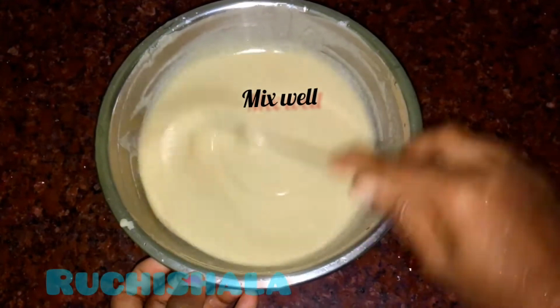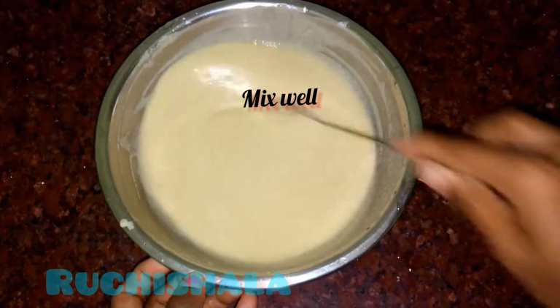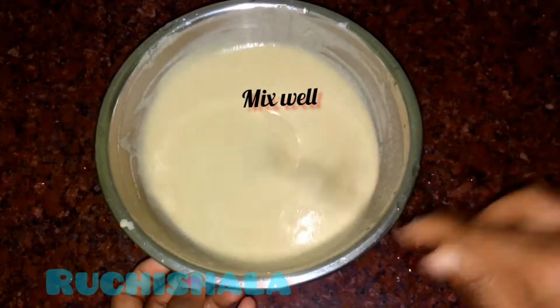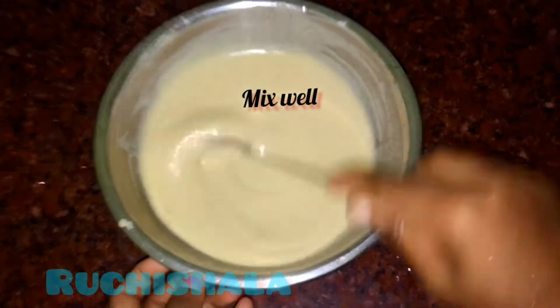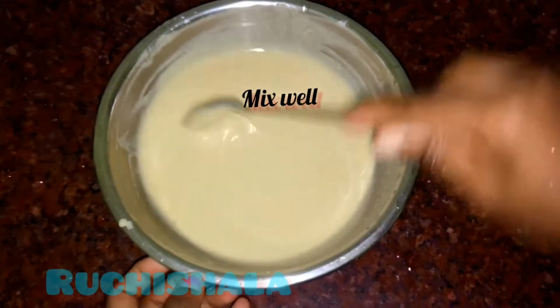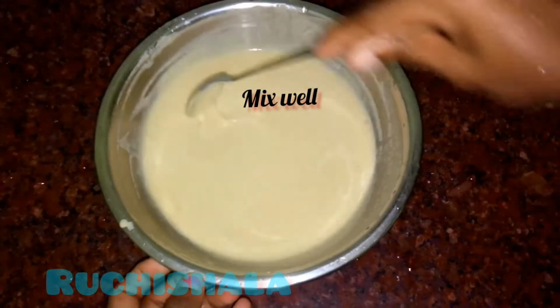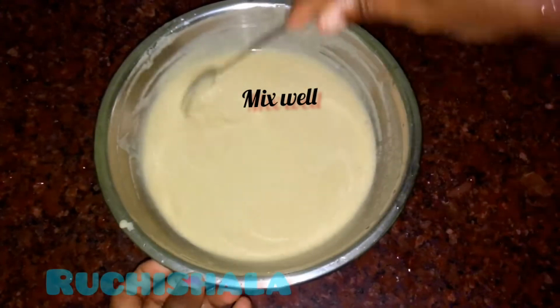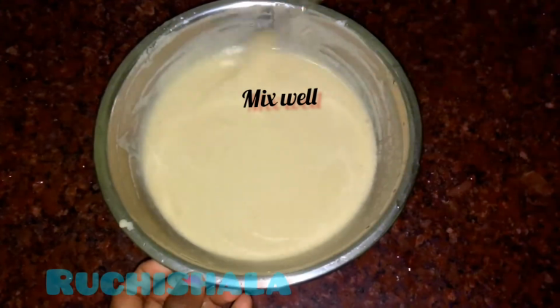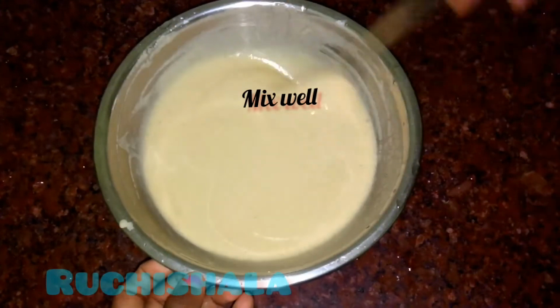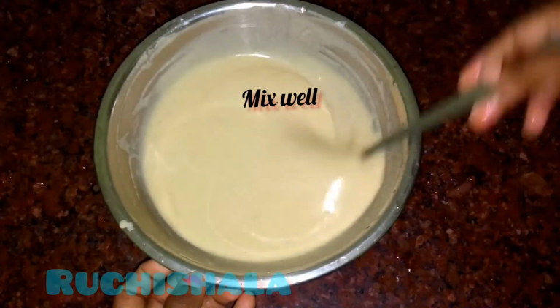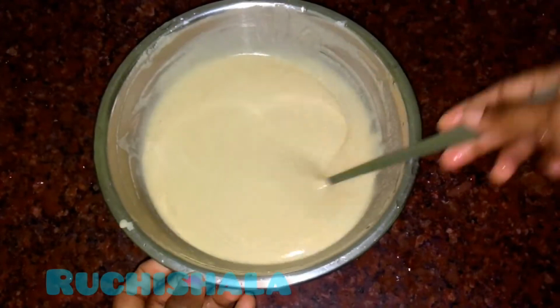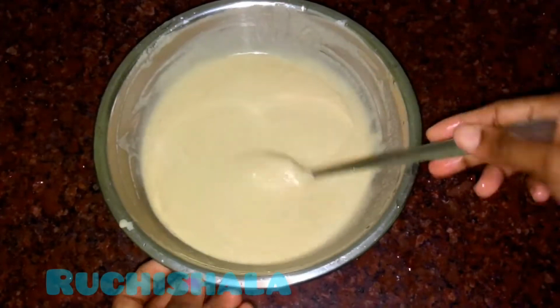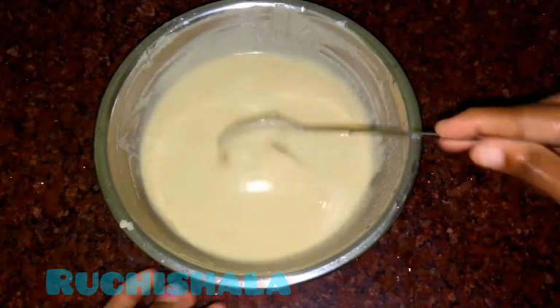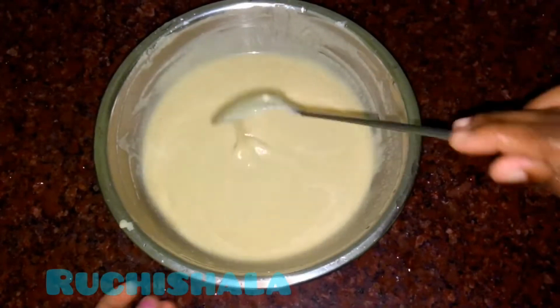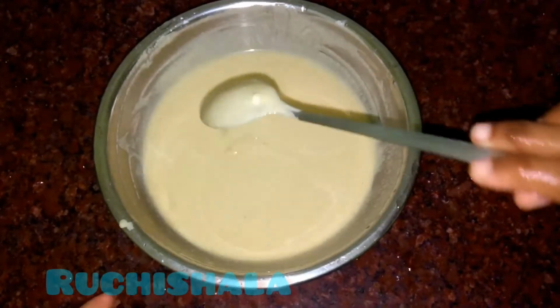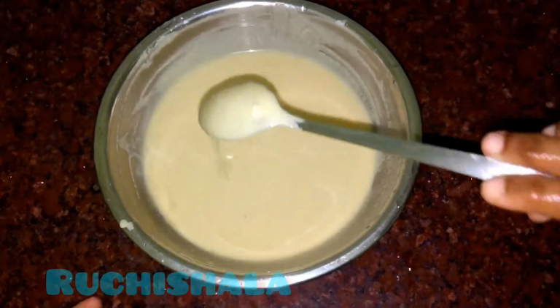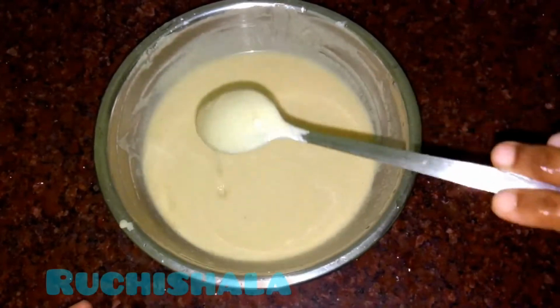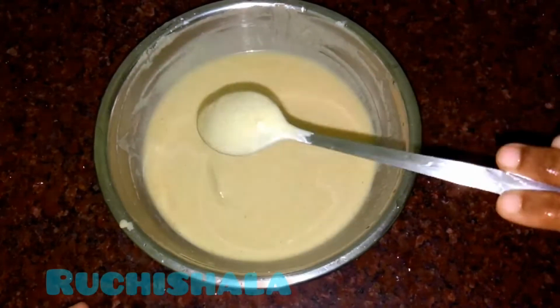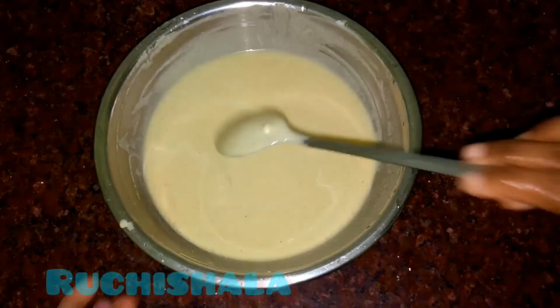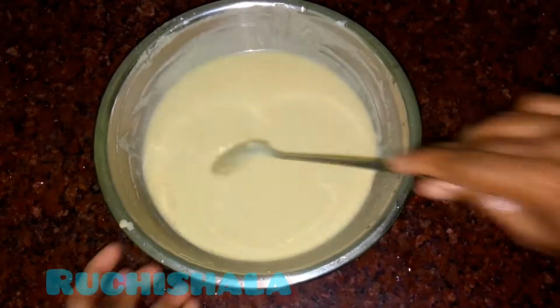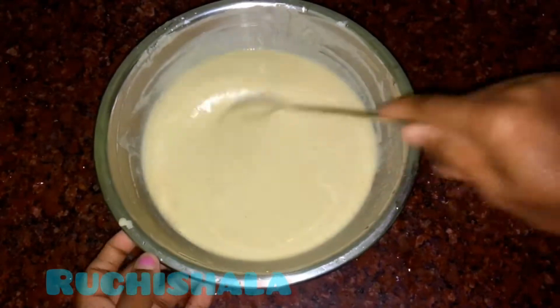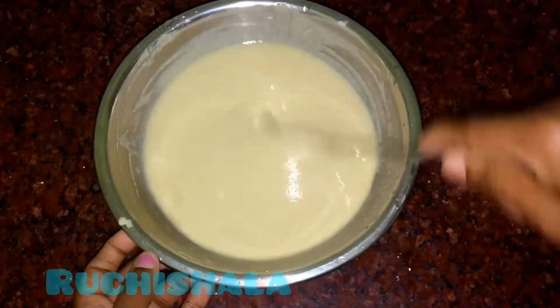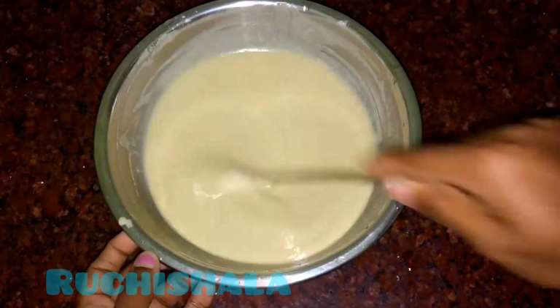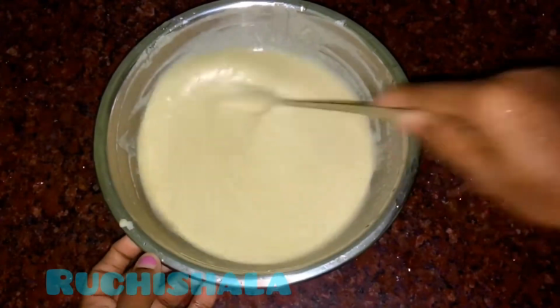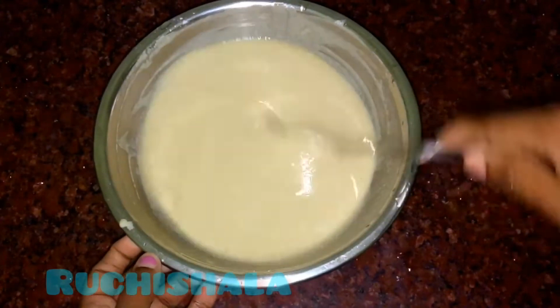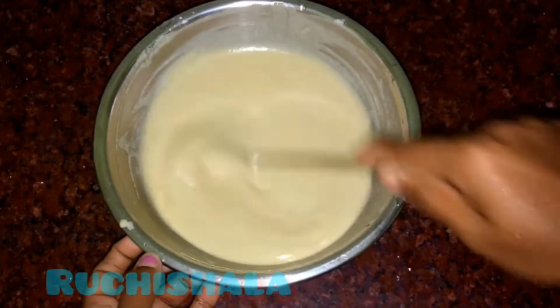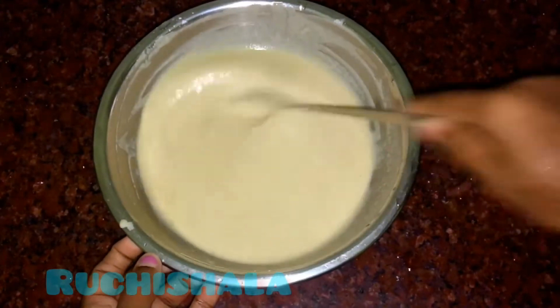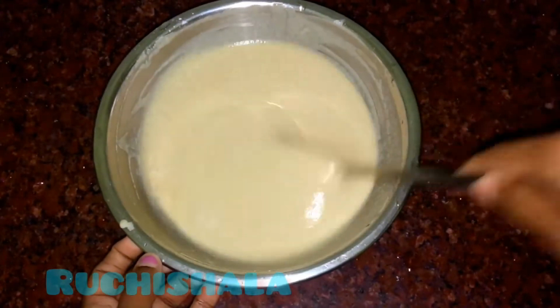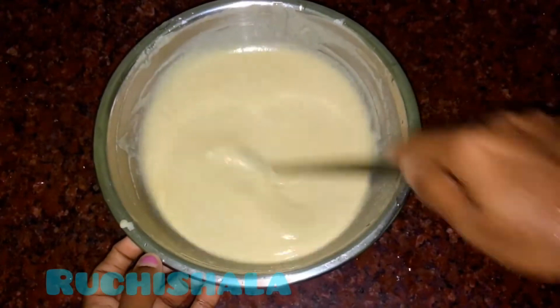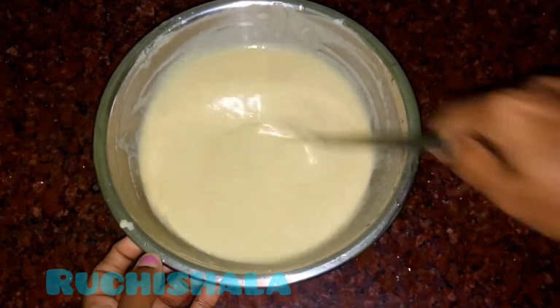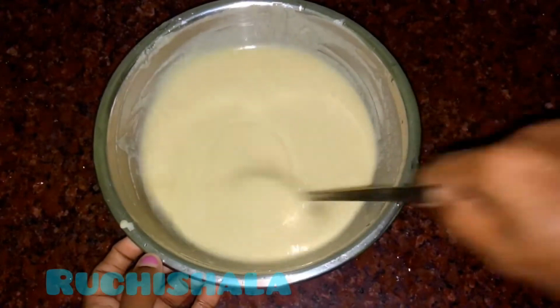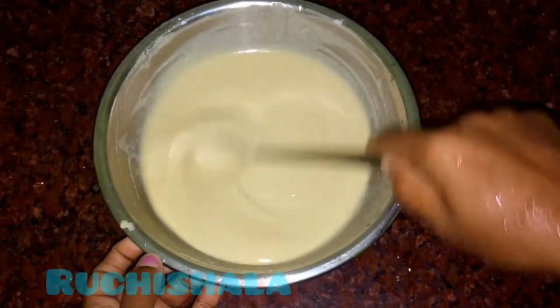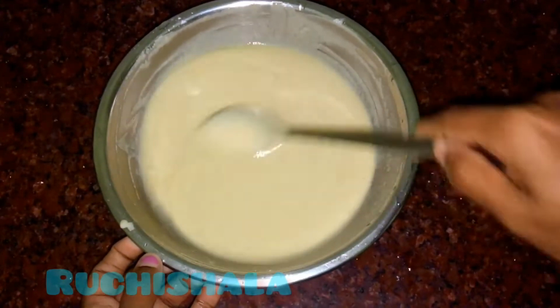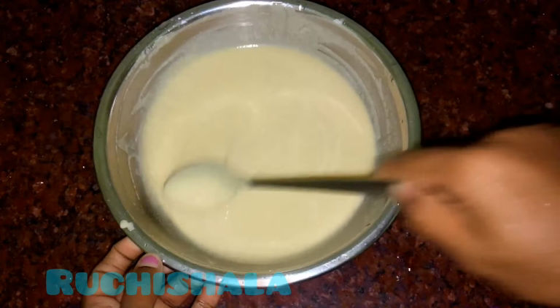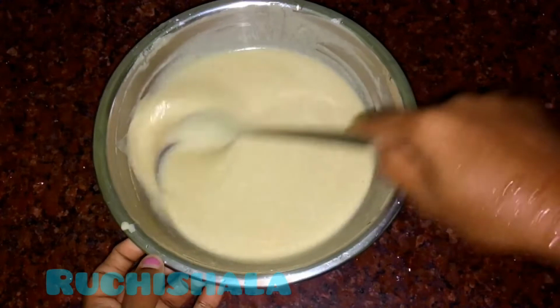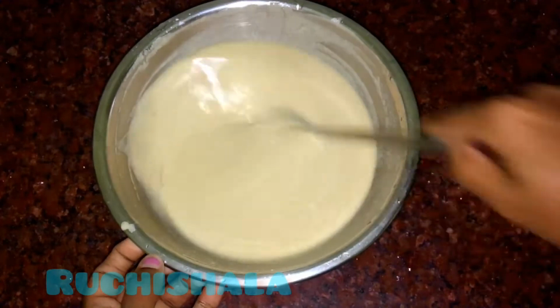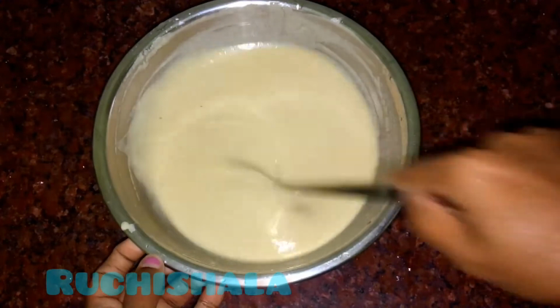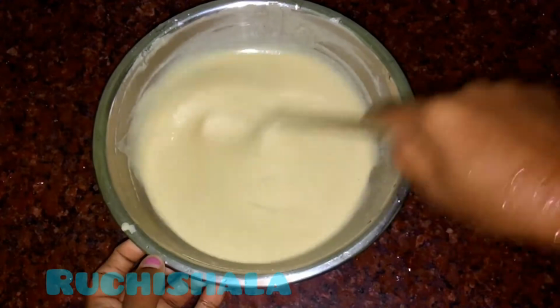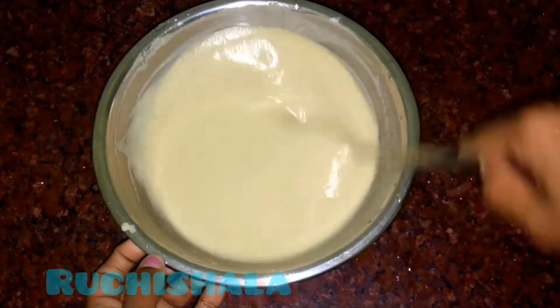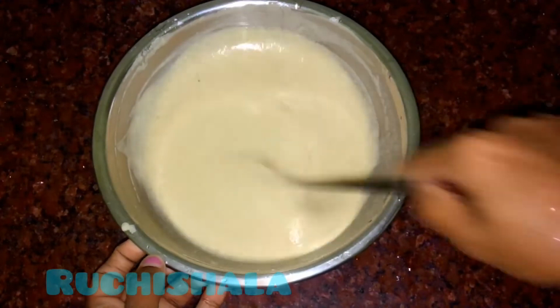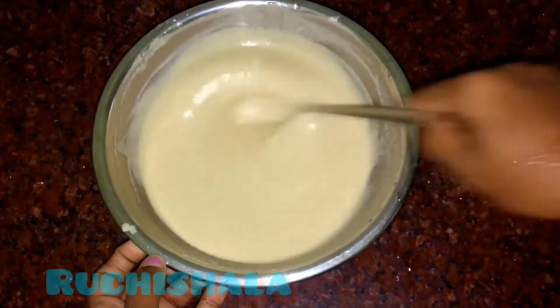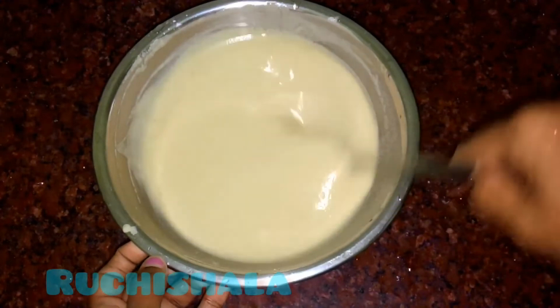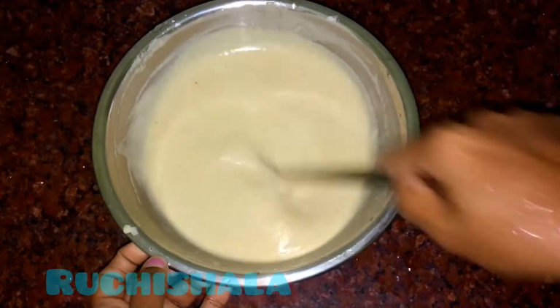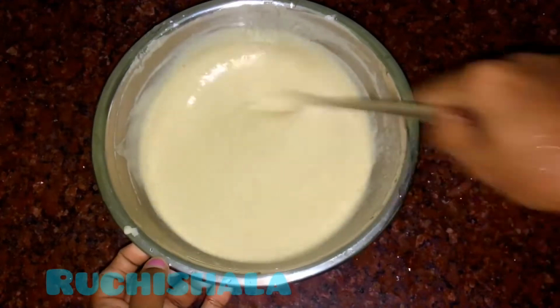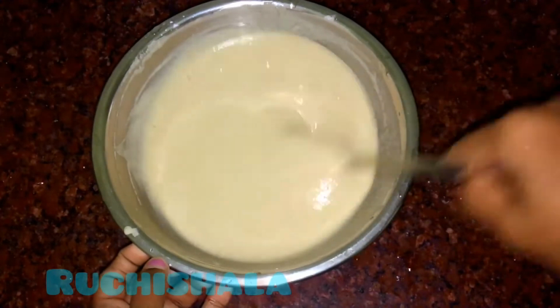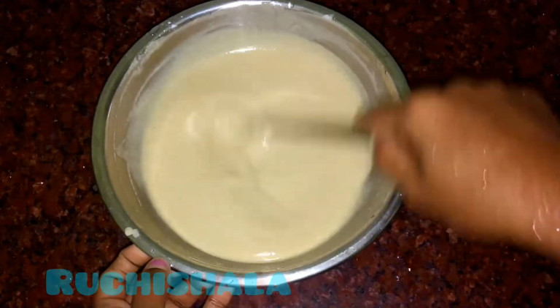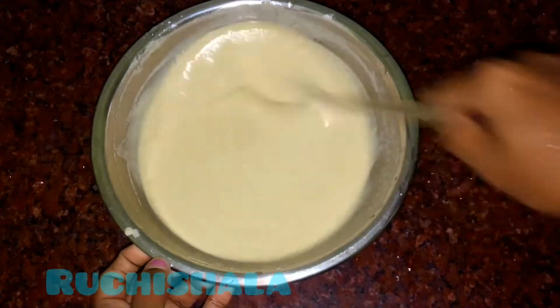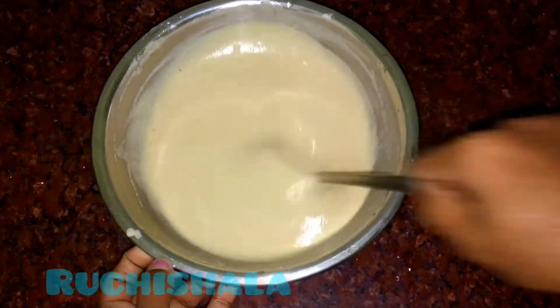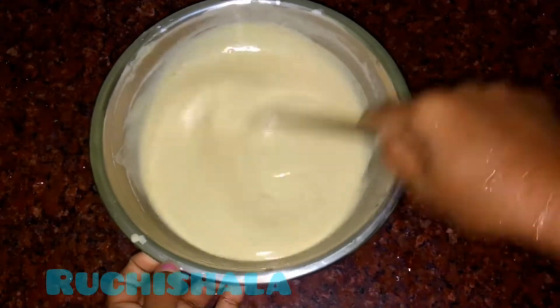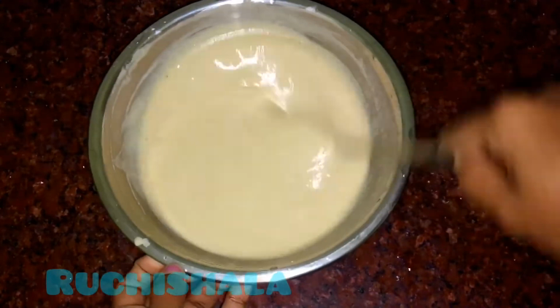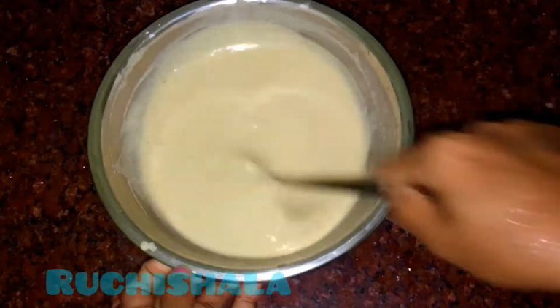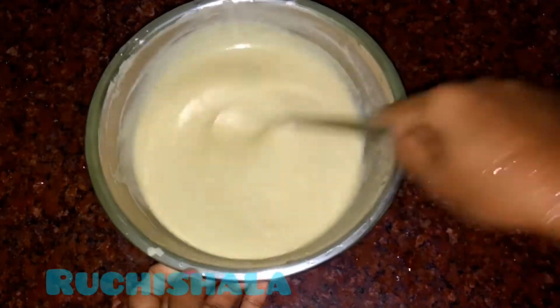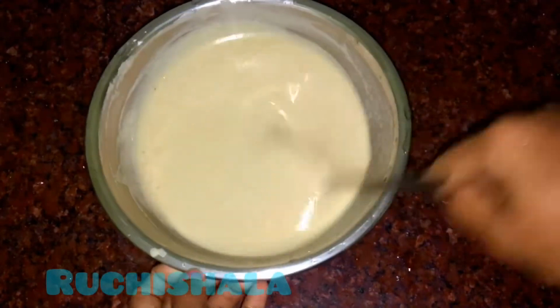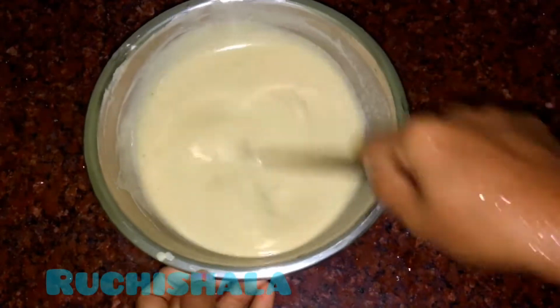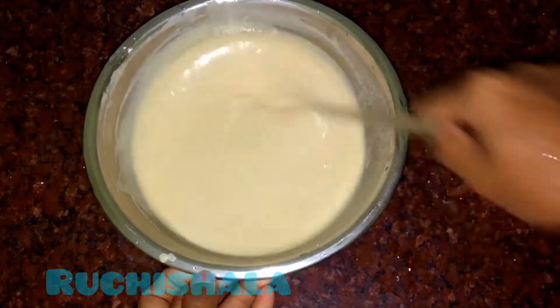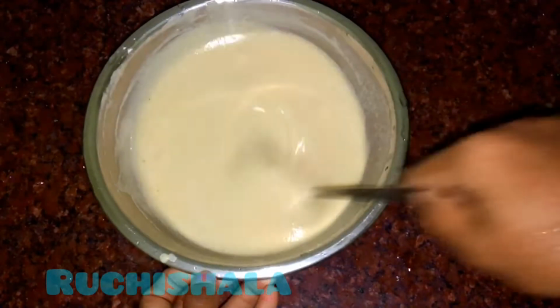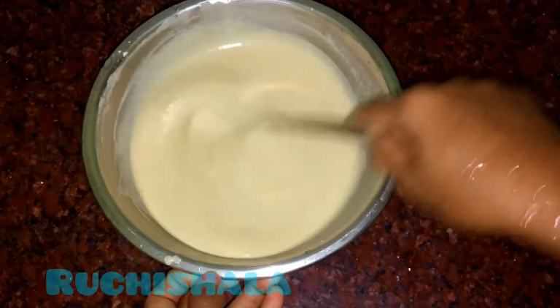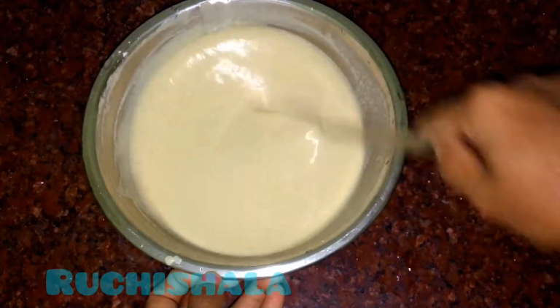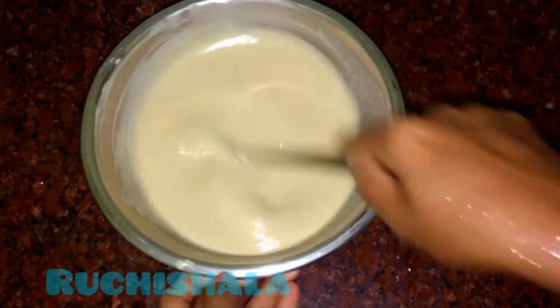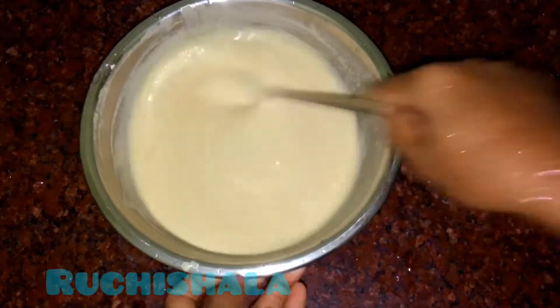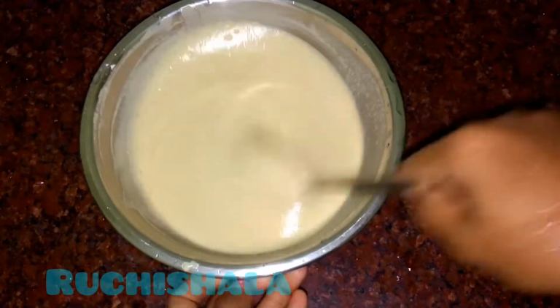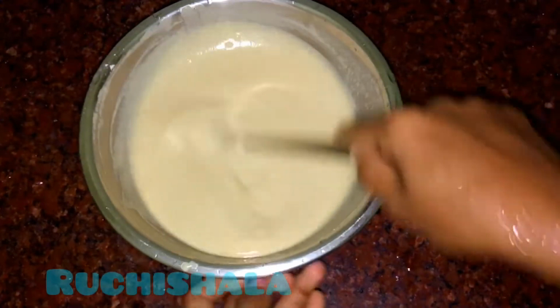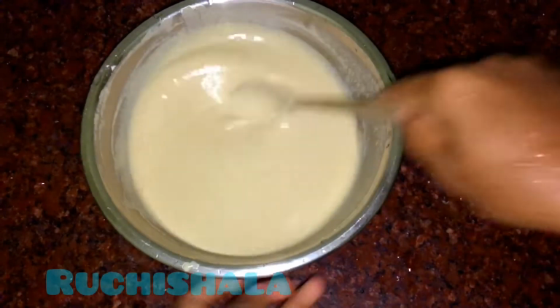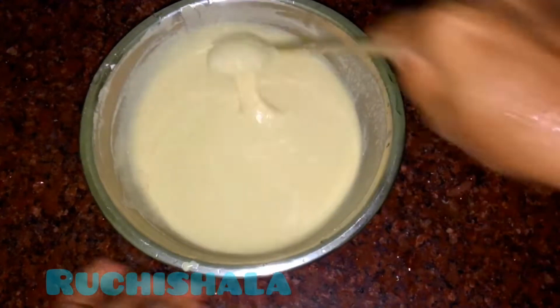This is the baking step. Put it in before baking. This is very good.